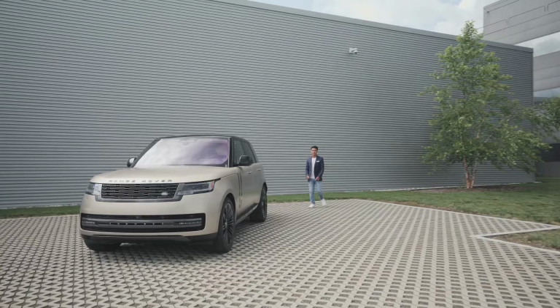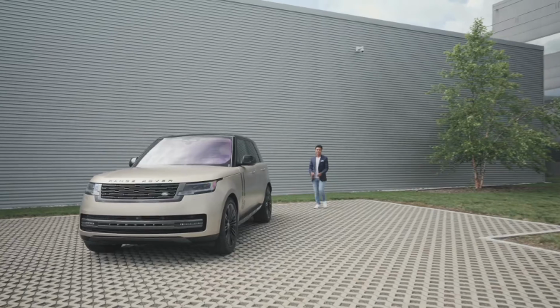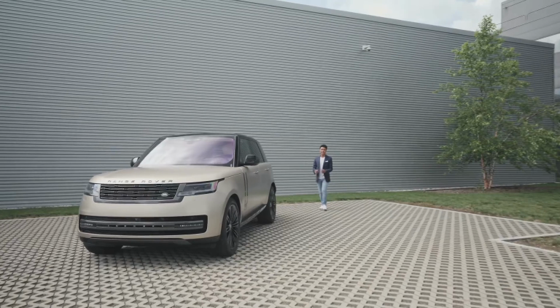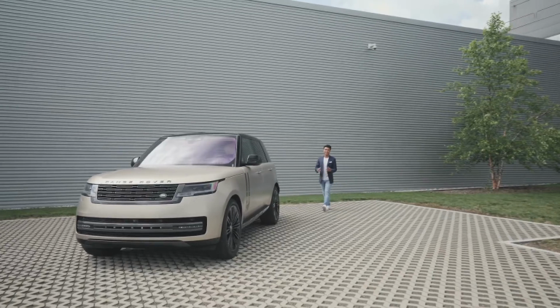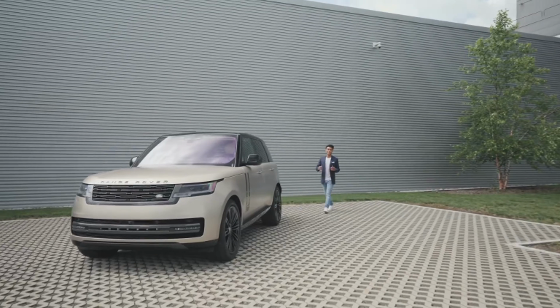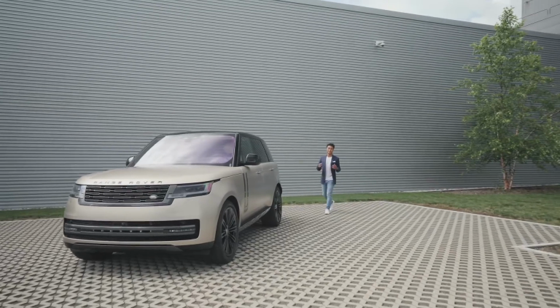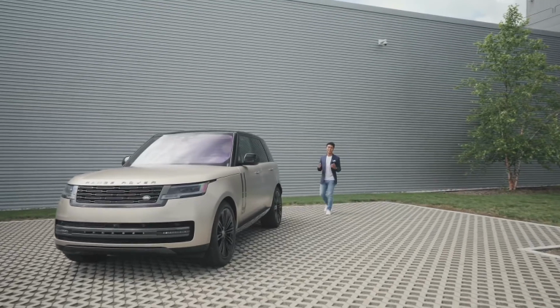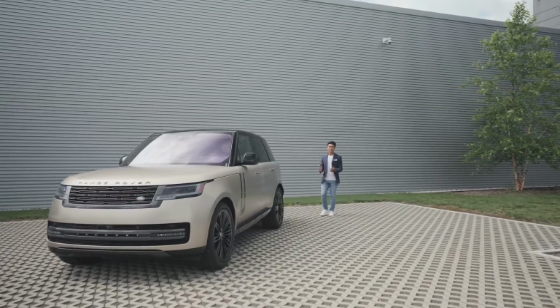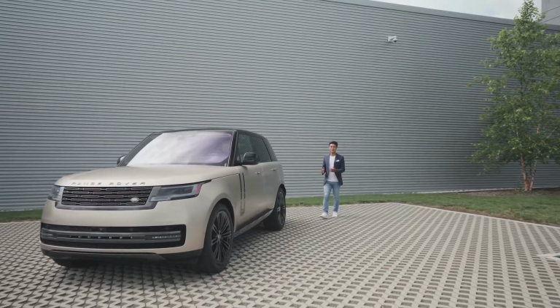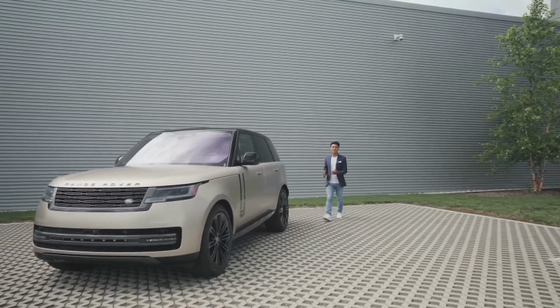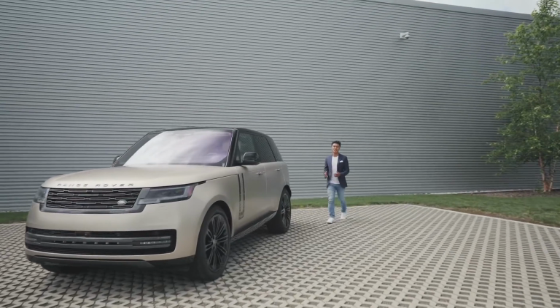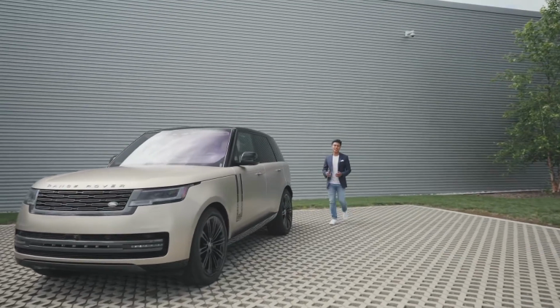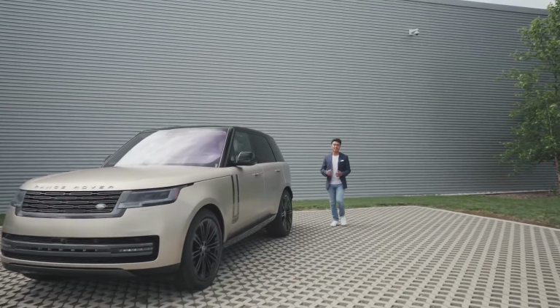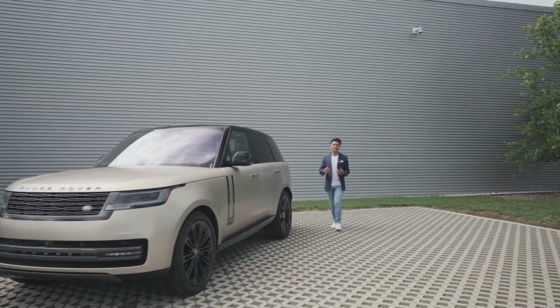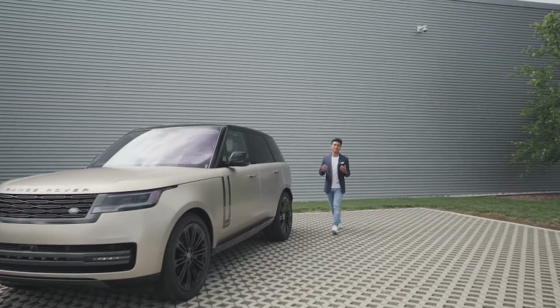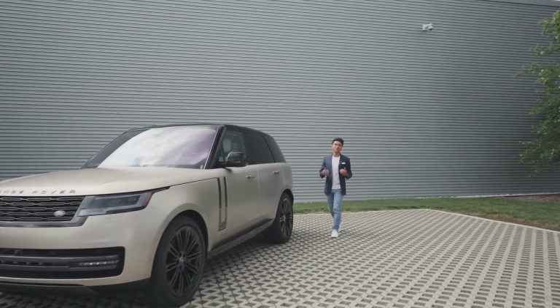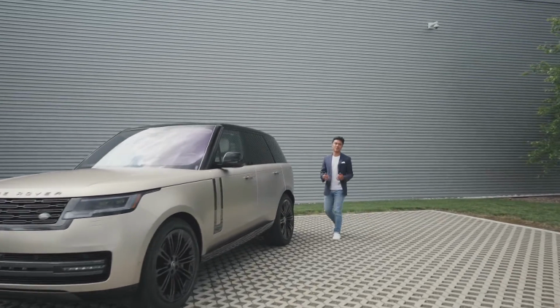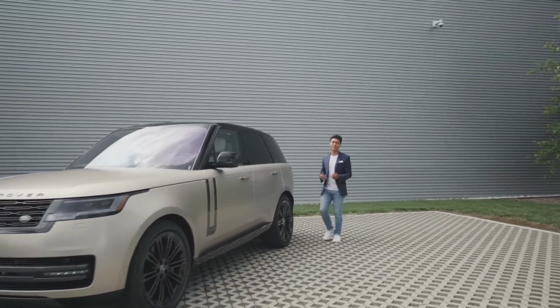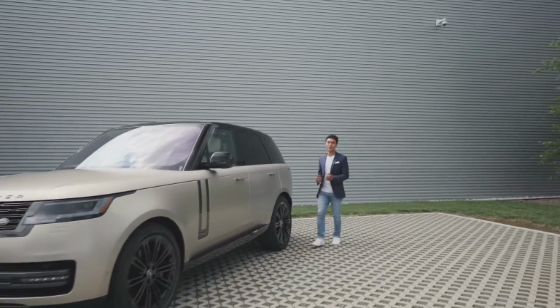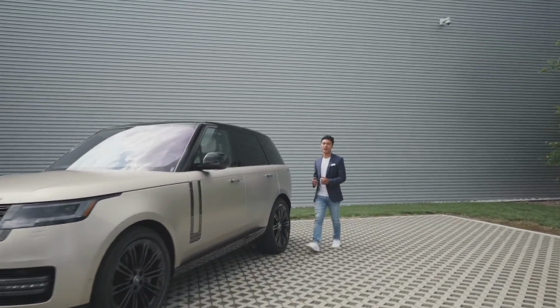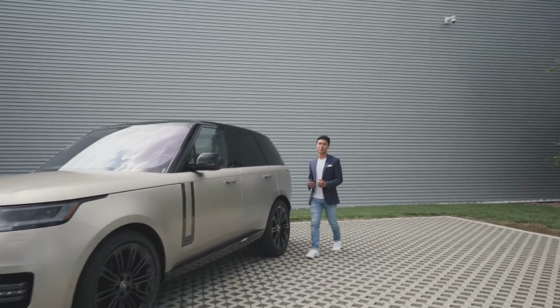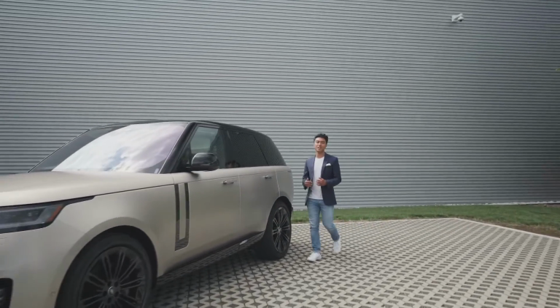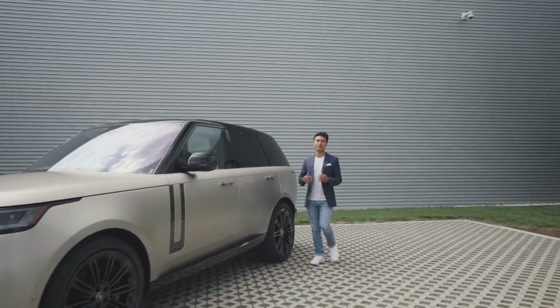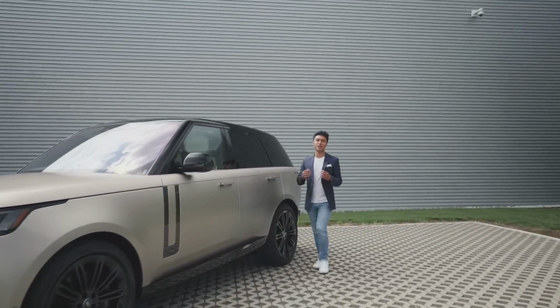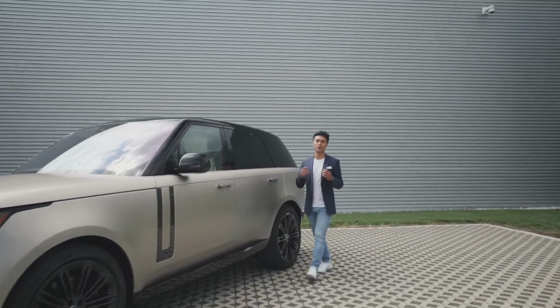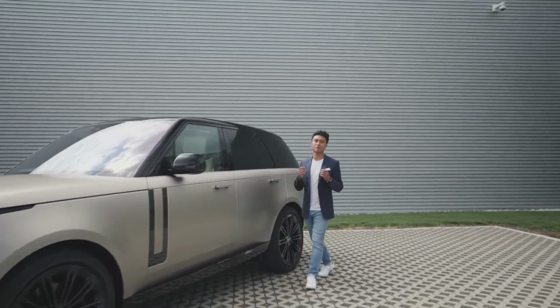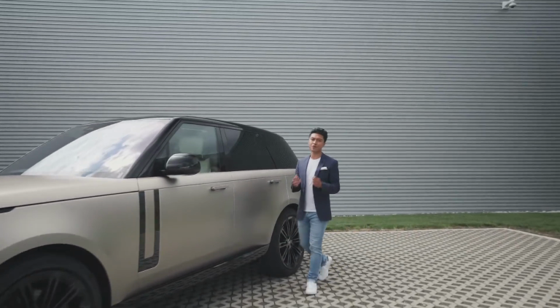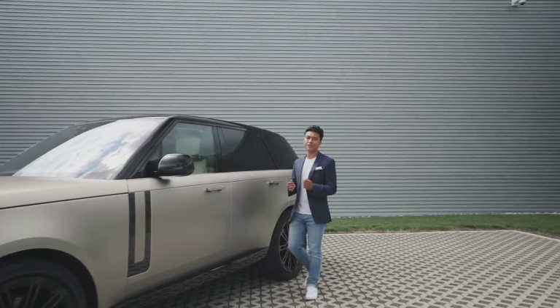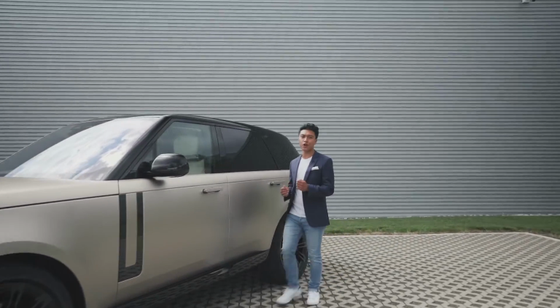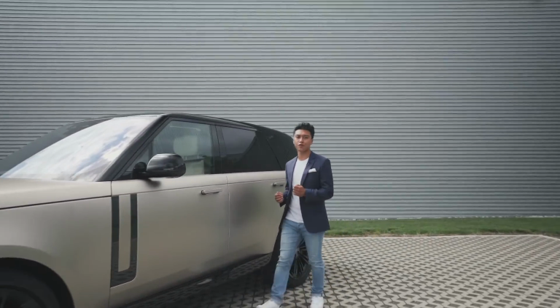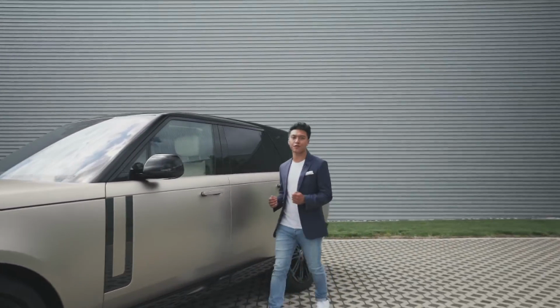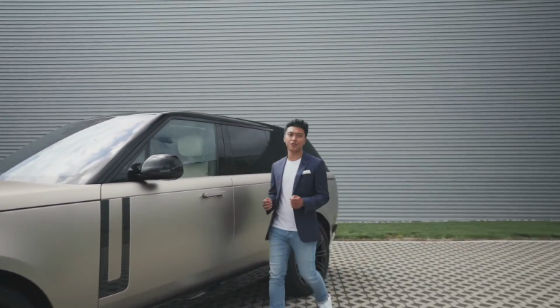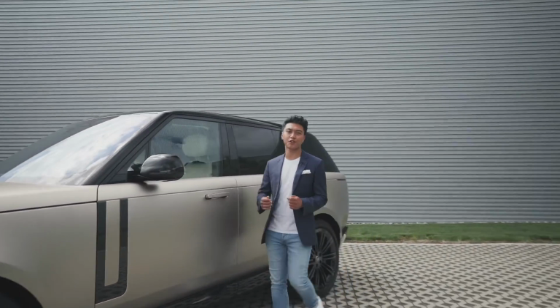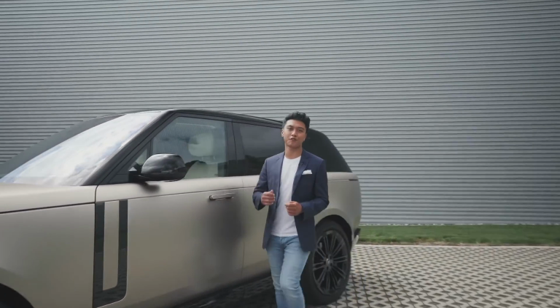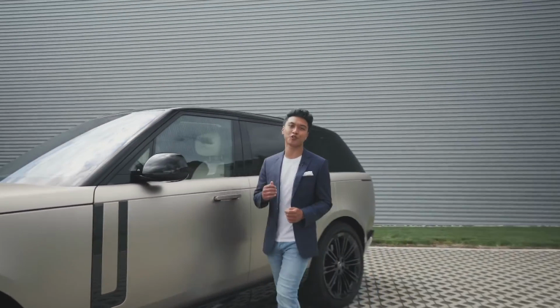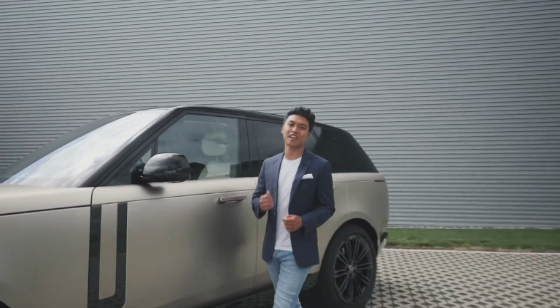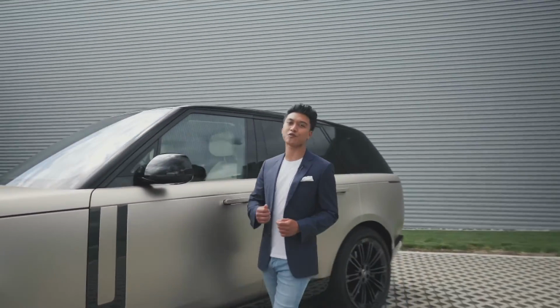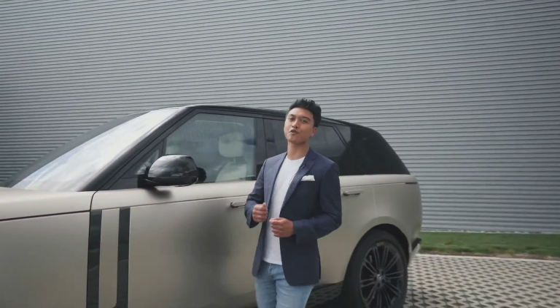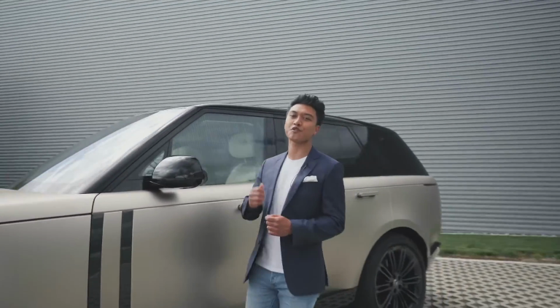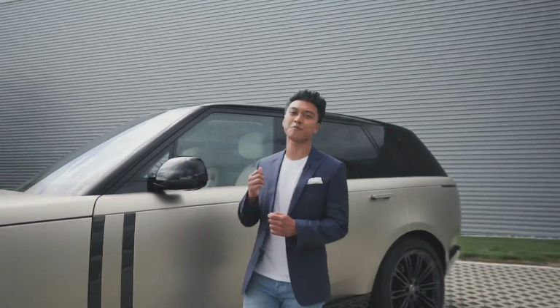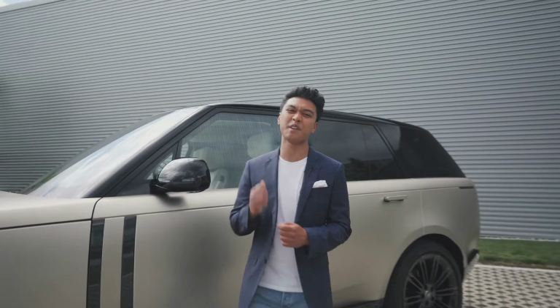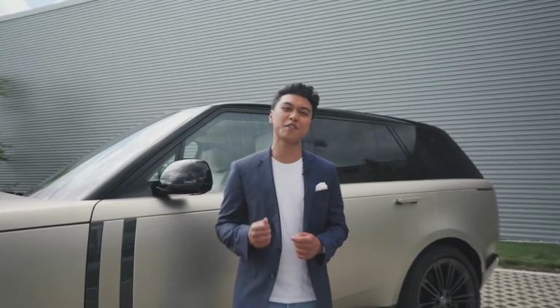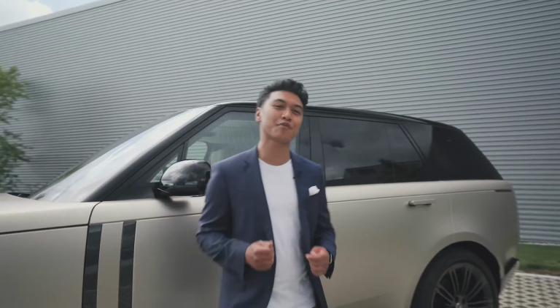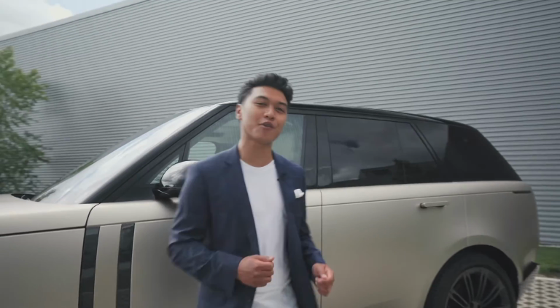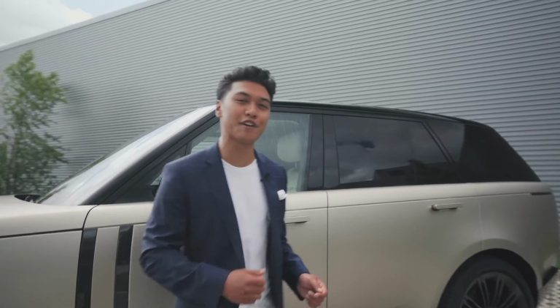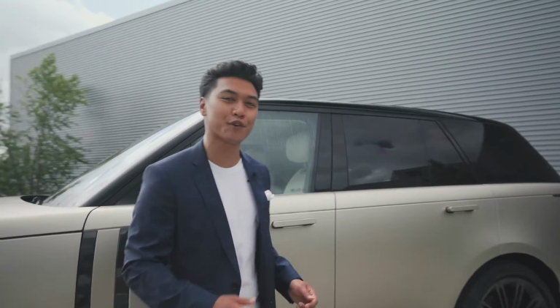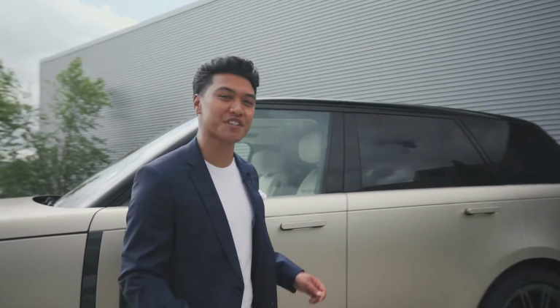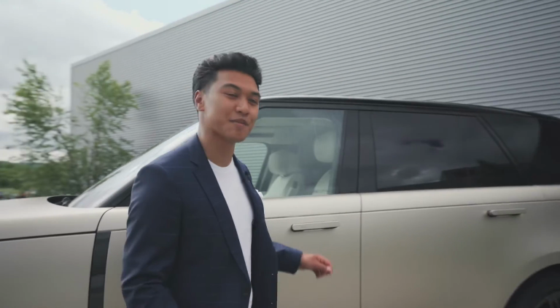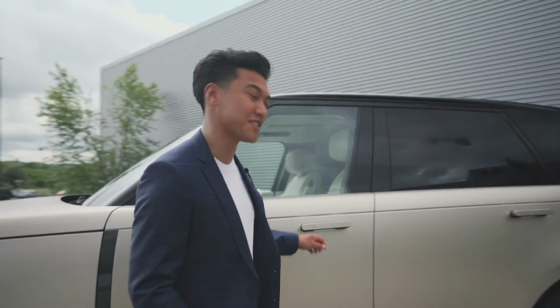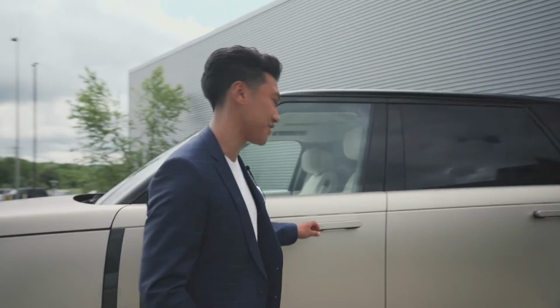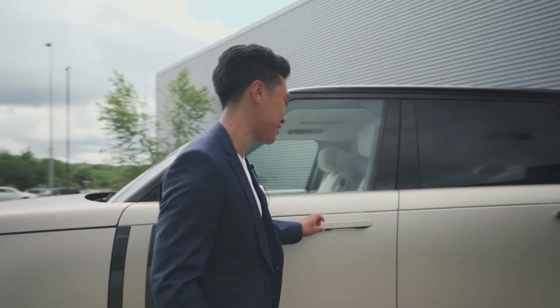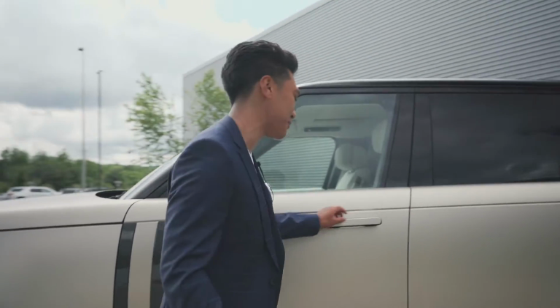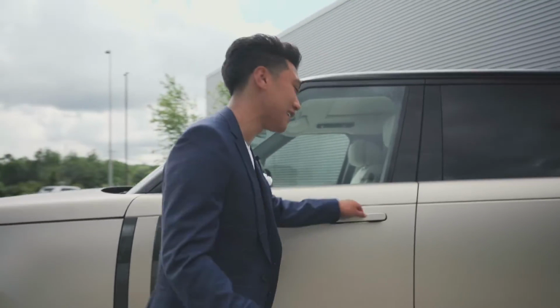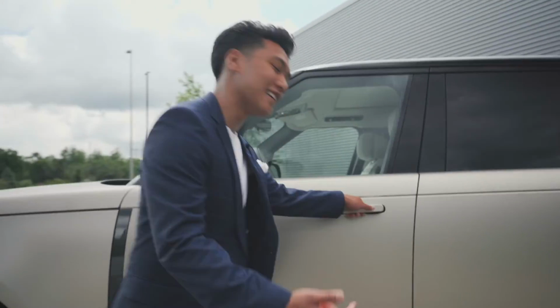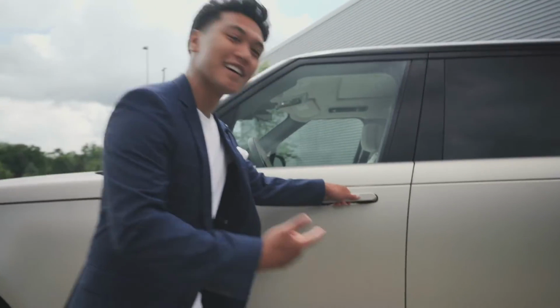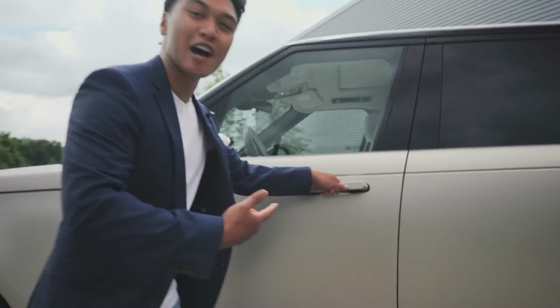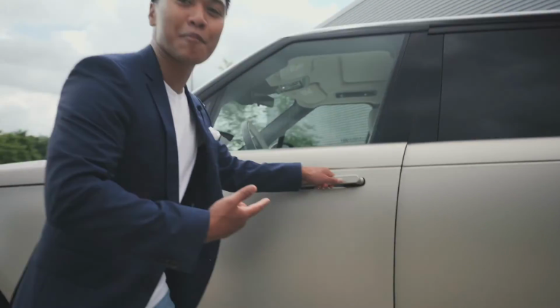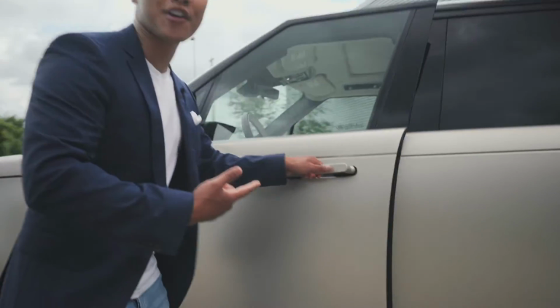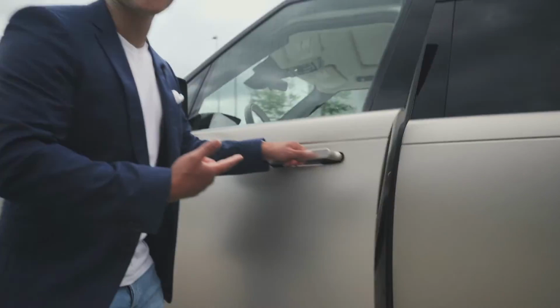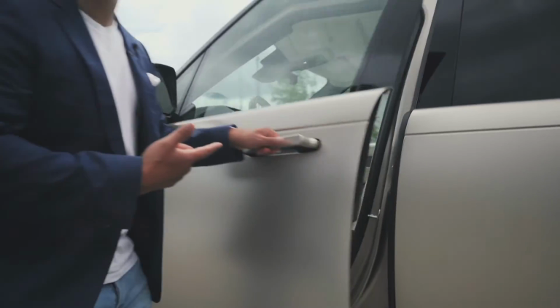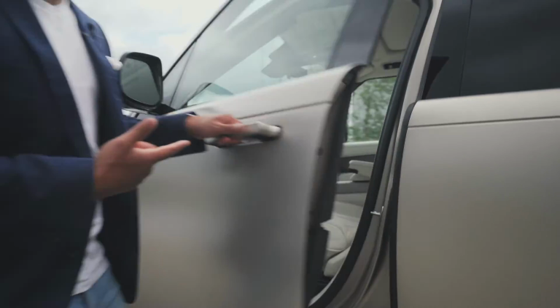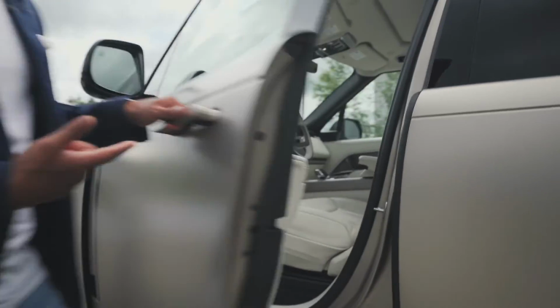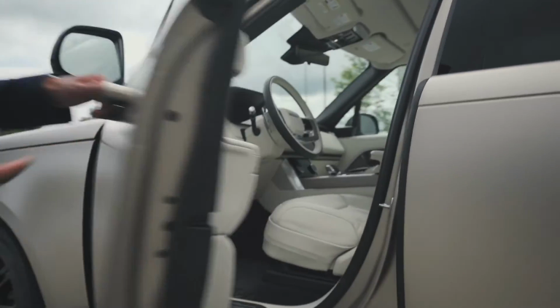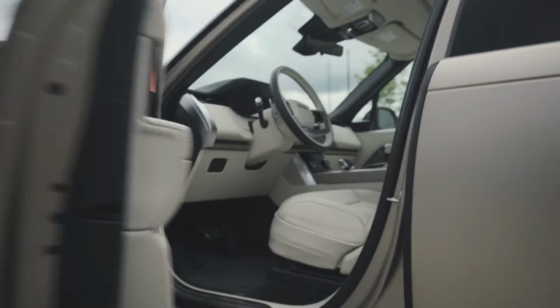Hi there, my name is AJ, and in this video I'll be giving you a brief overview of your Land Rover's PIVI Pro infotainment system. Hop on in and take a look.